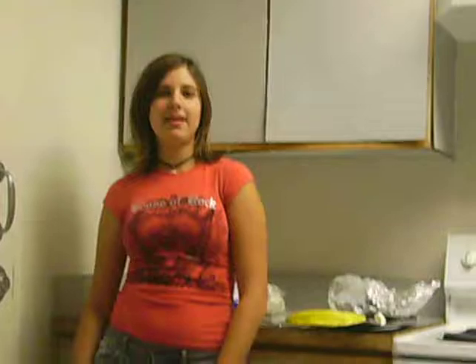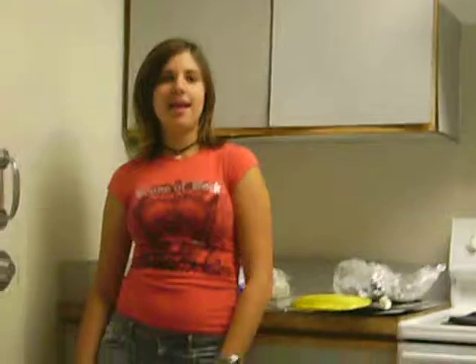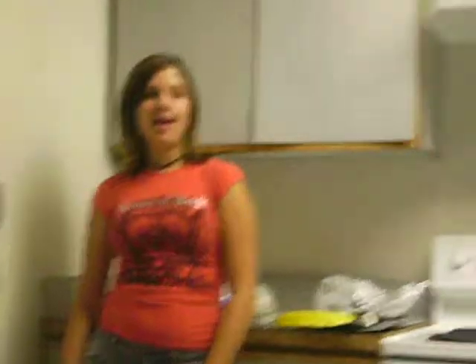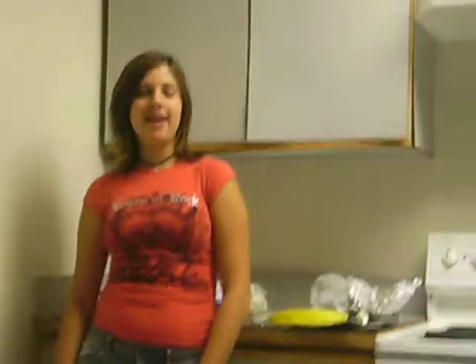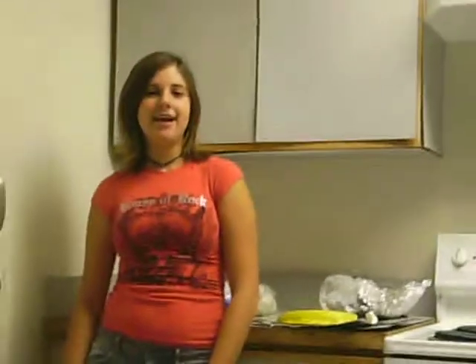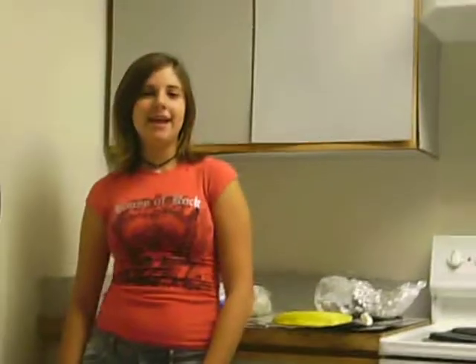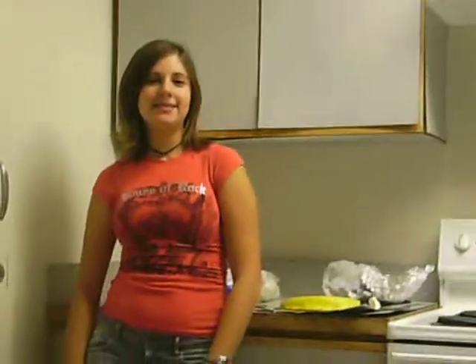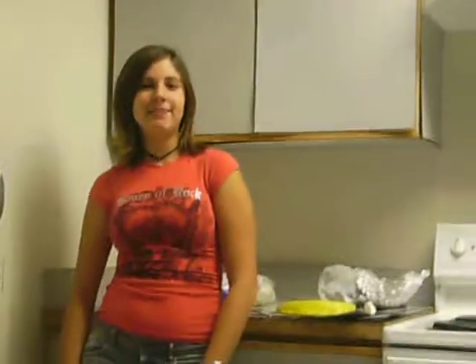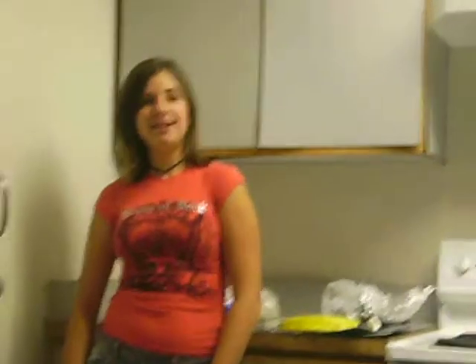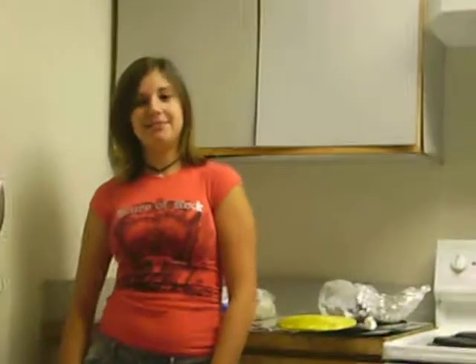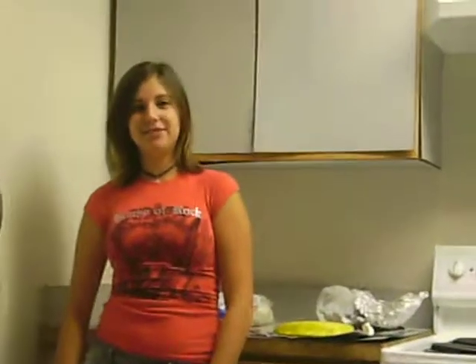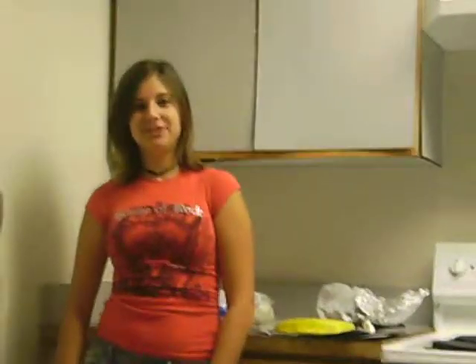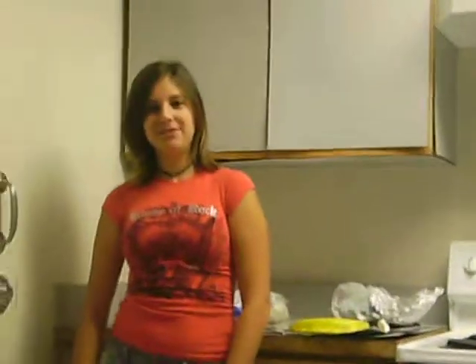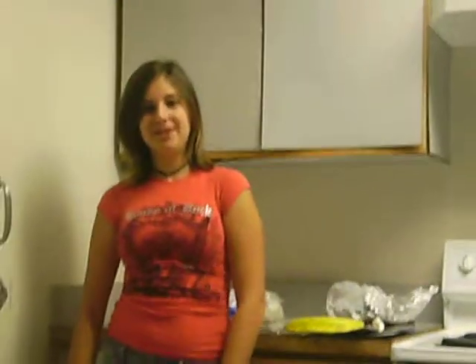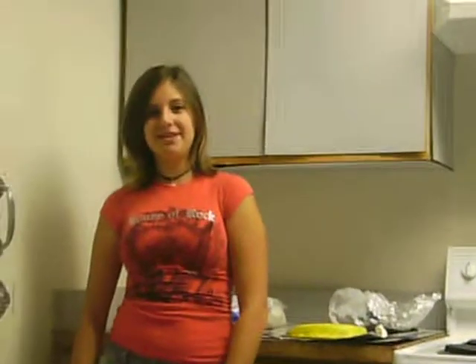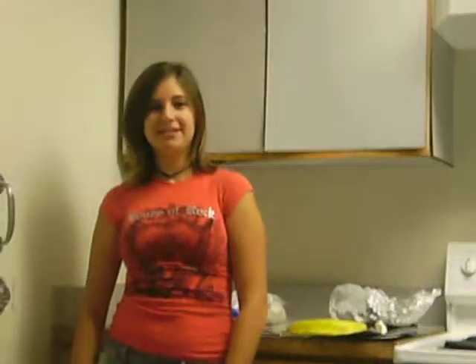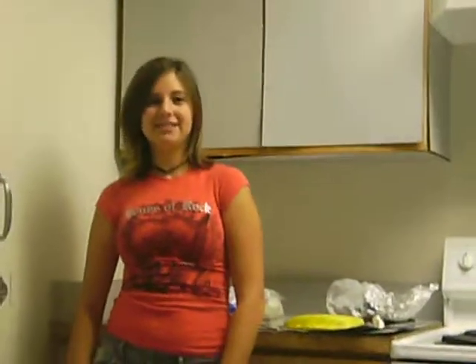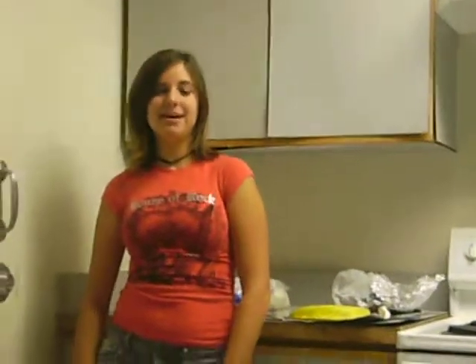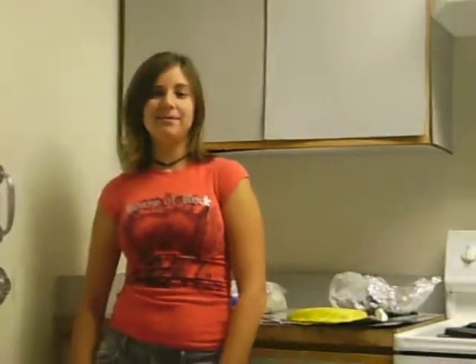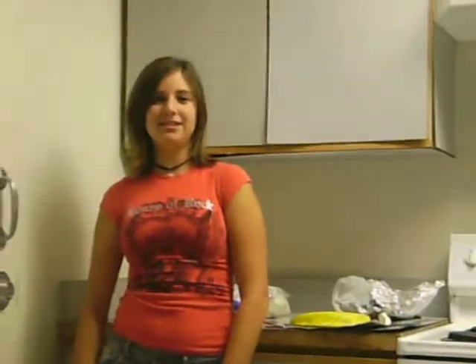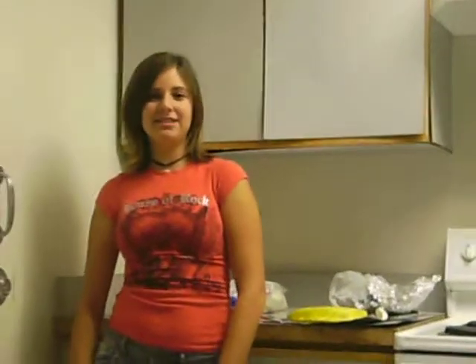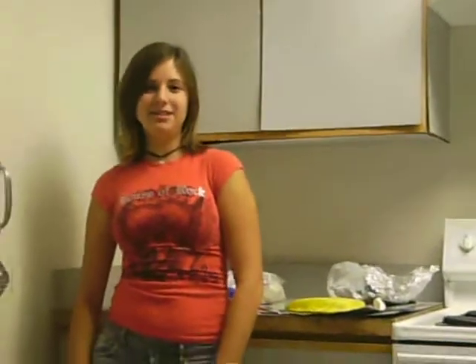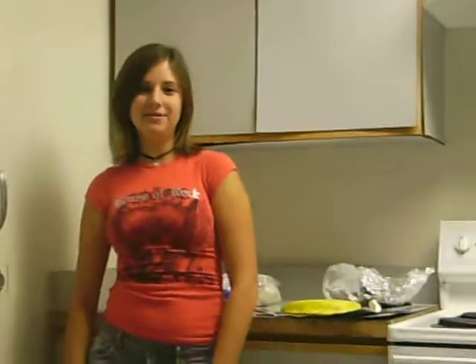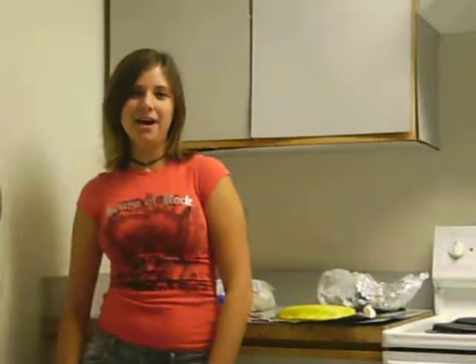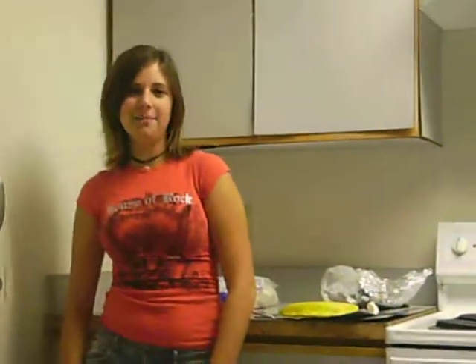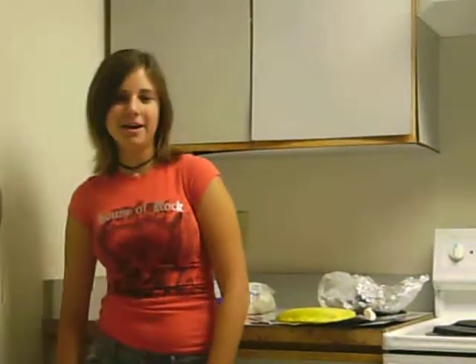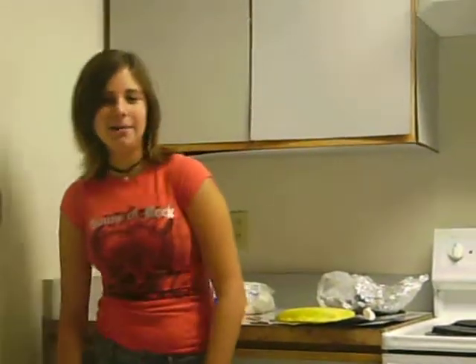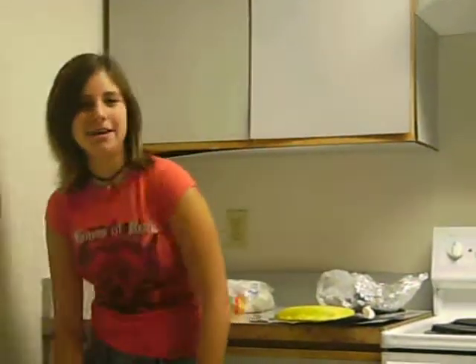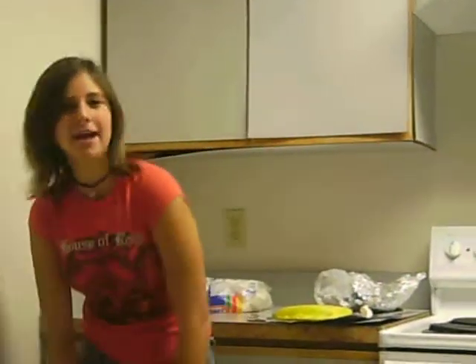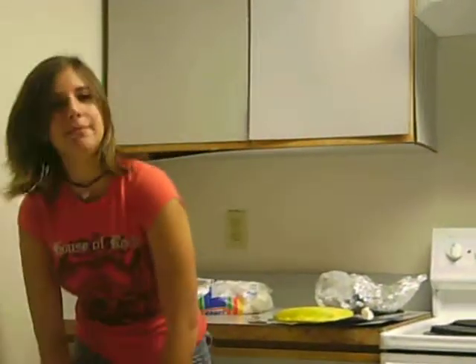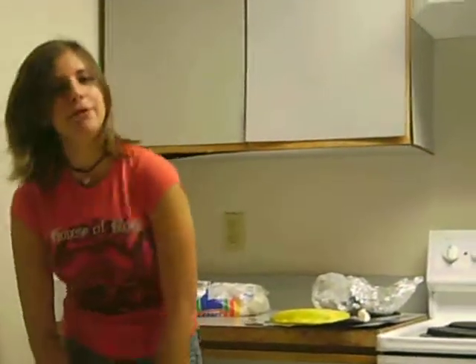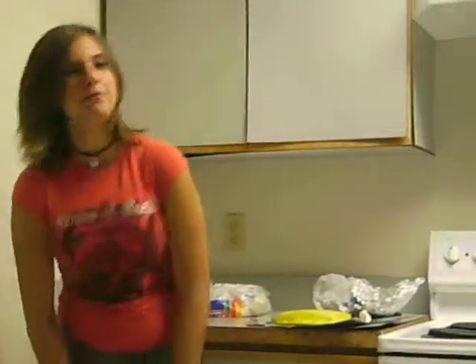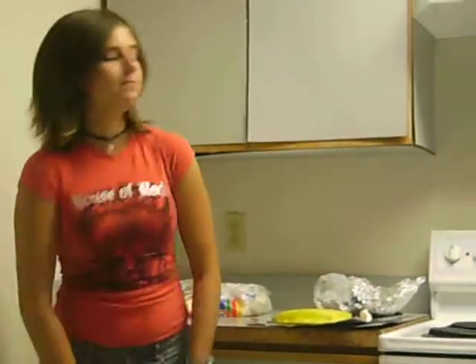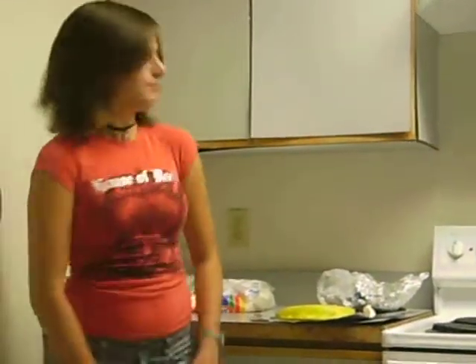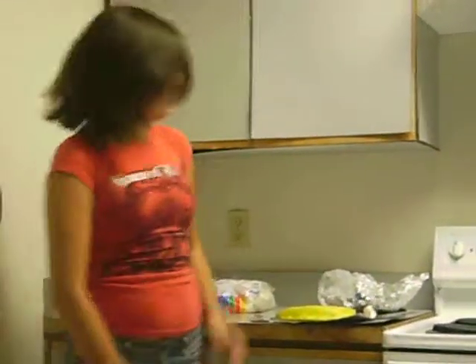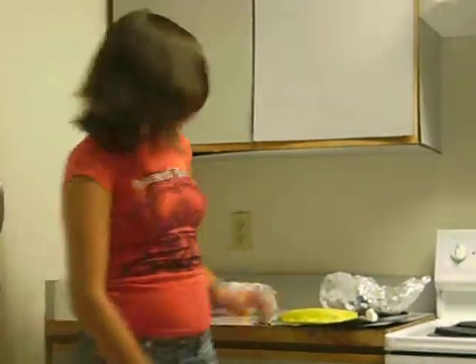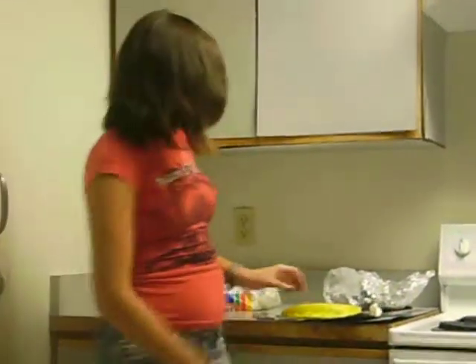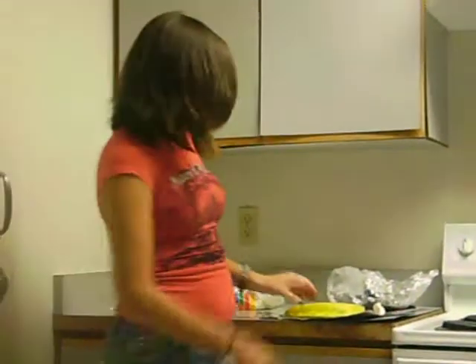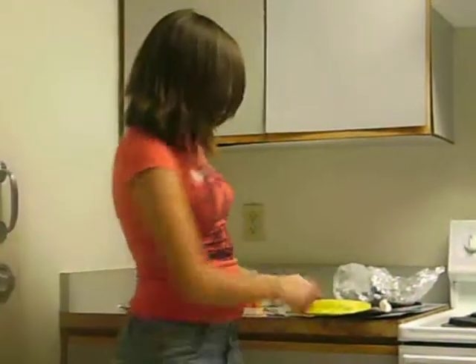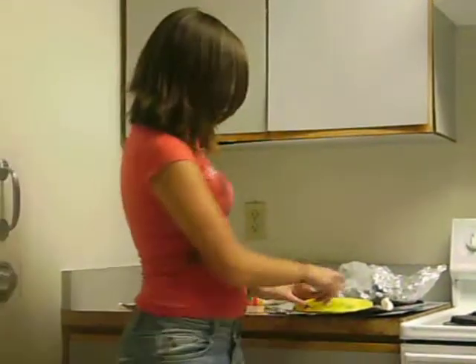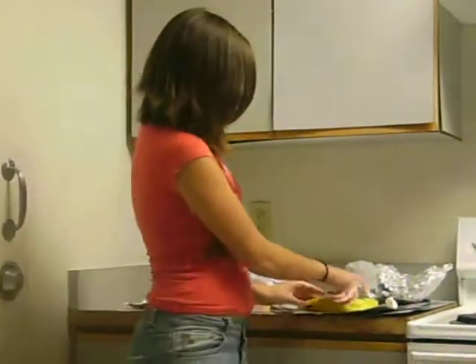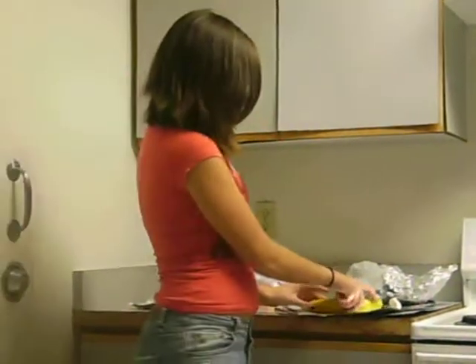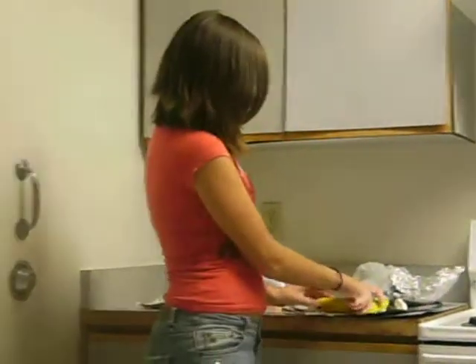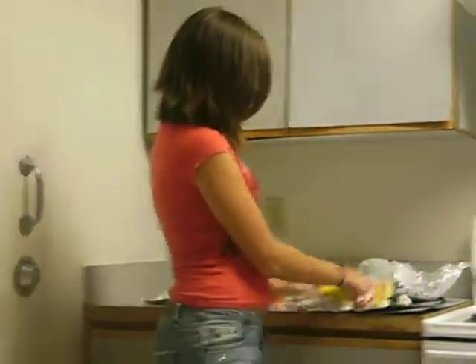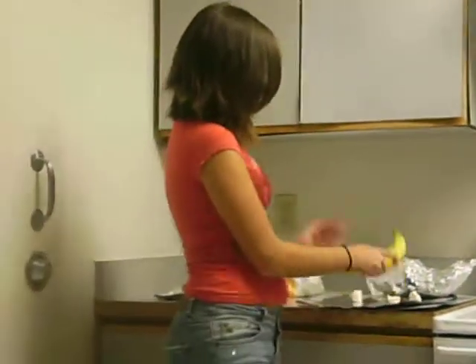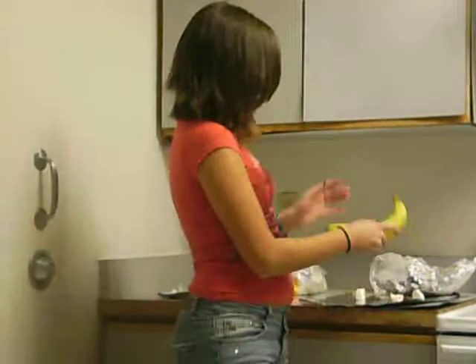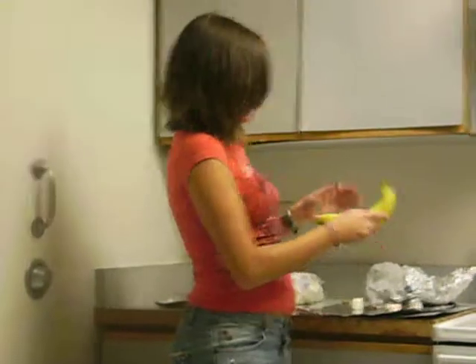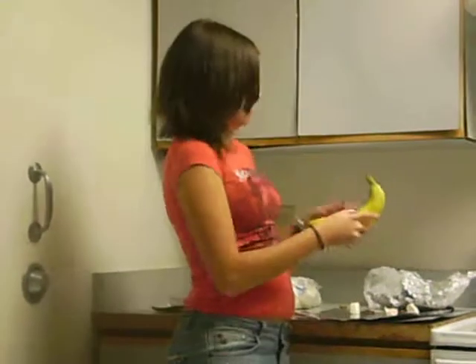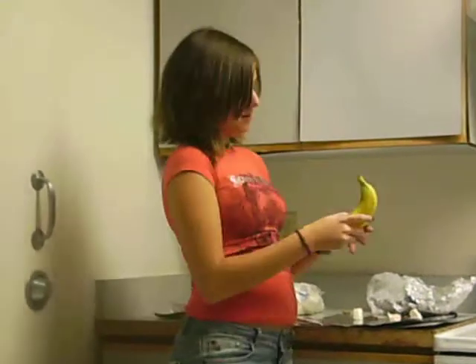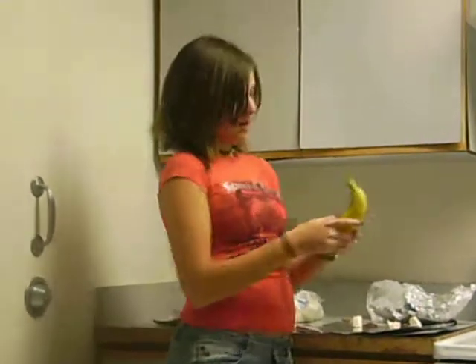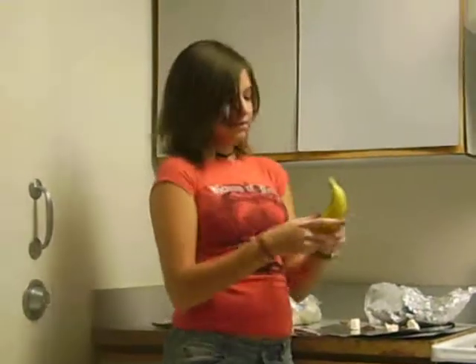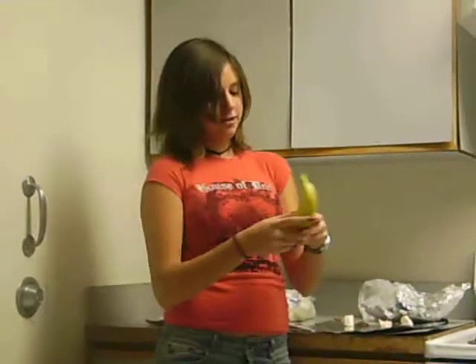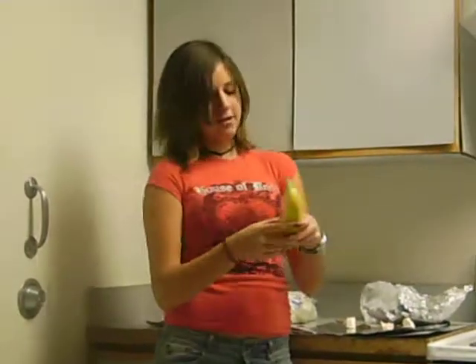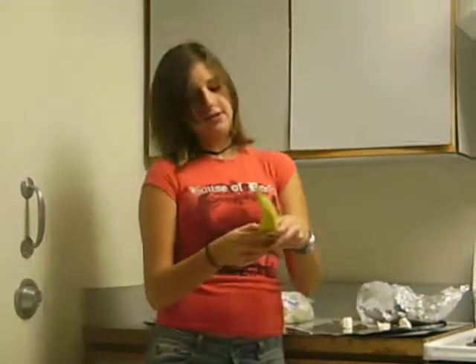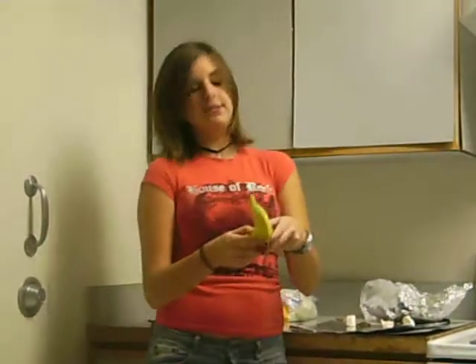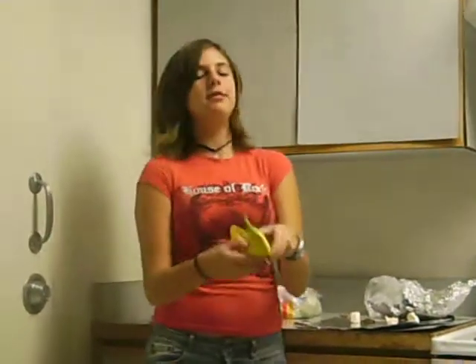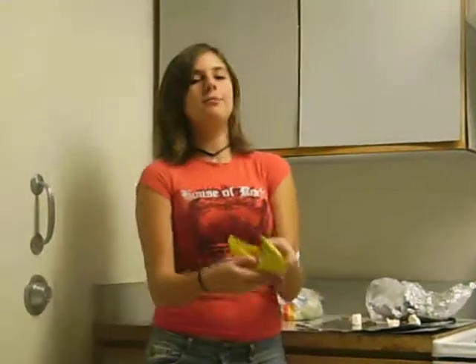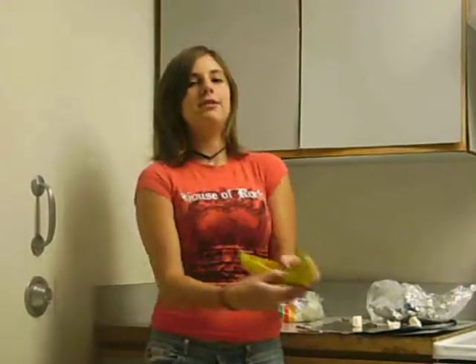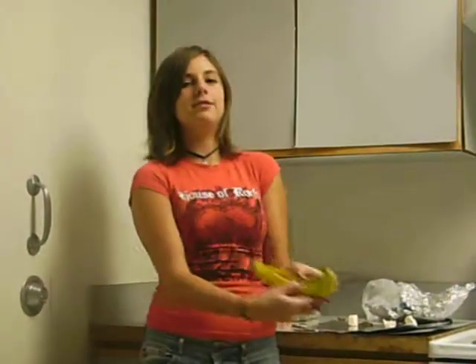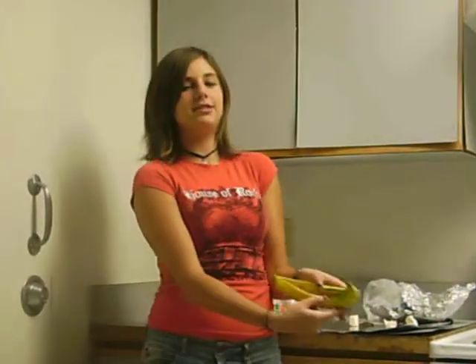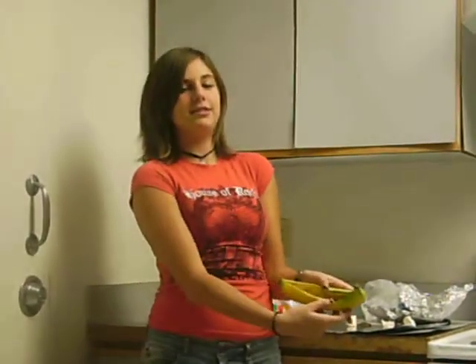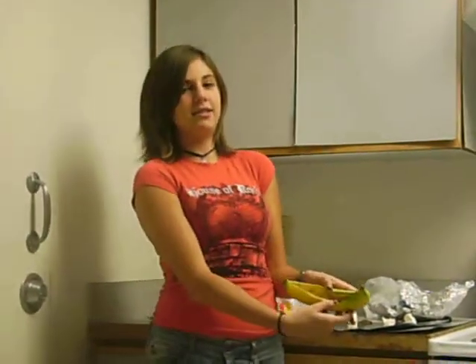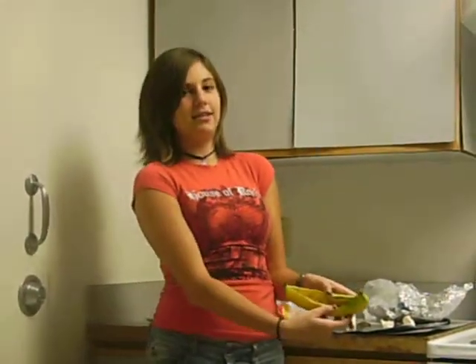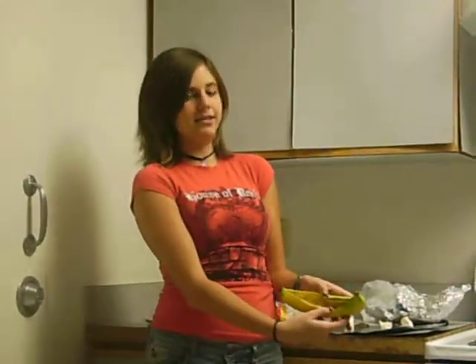Hey guys, my name is Gracie Starks and I'm going to teach you how to make a banana boat. First thing you've got to do is take a banana and cut it down the middle just like this.